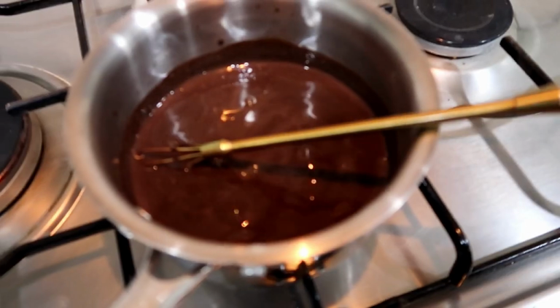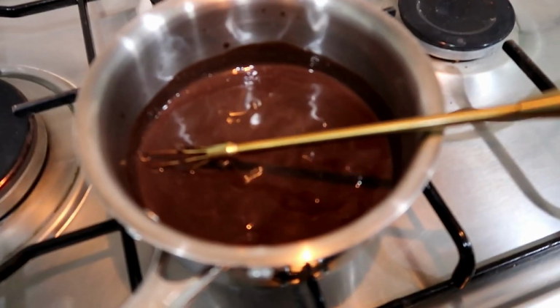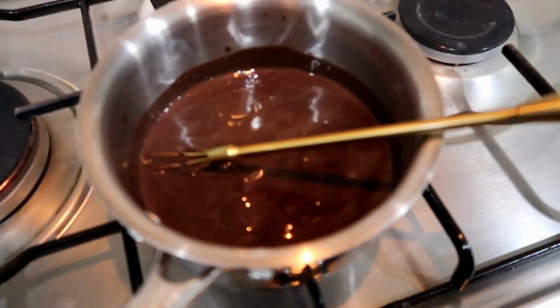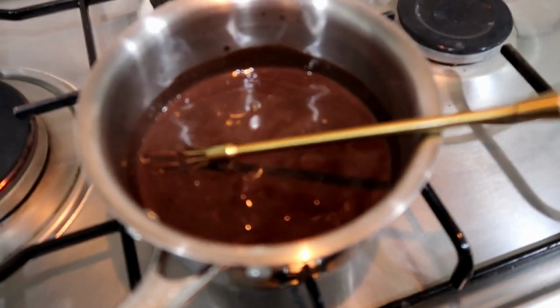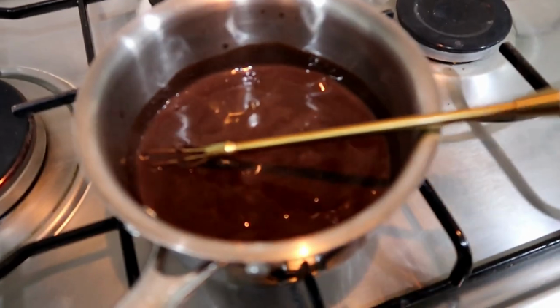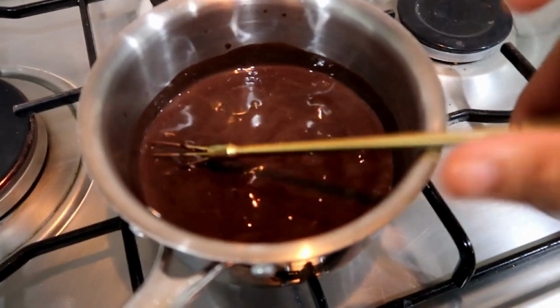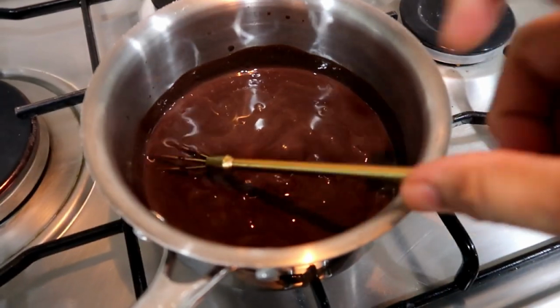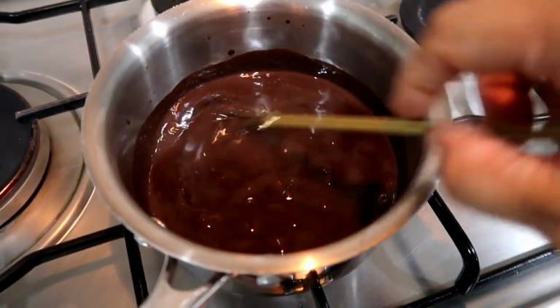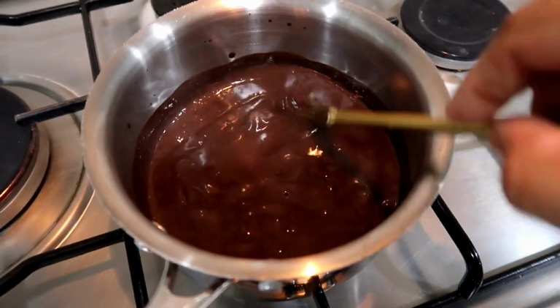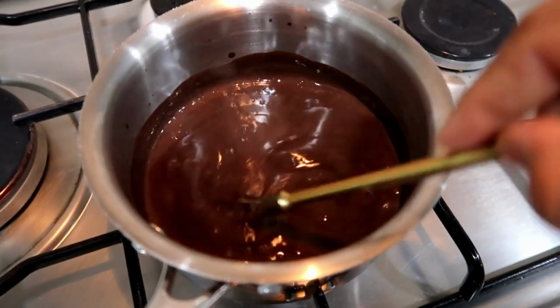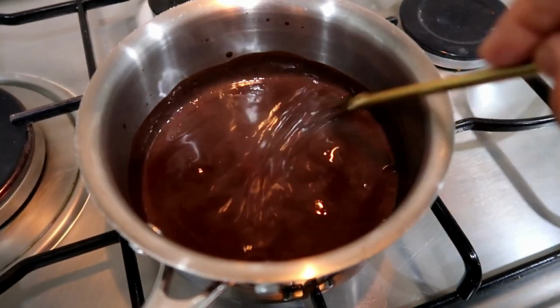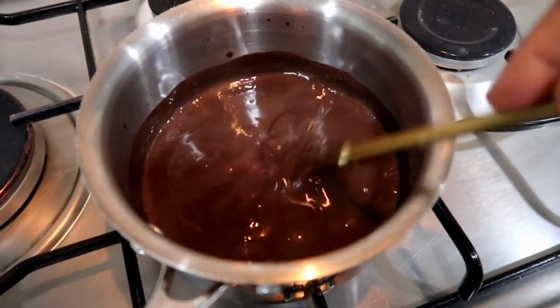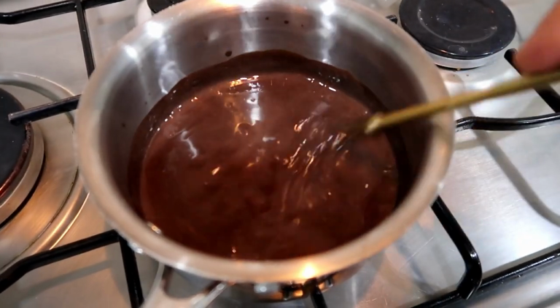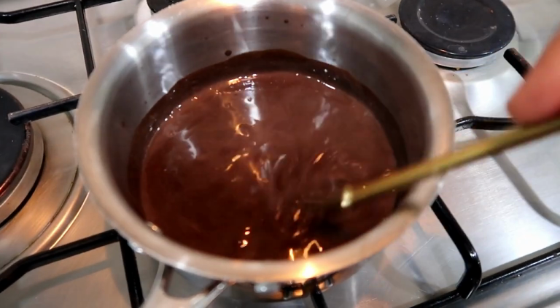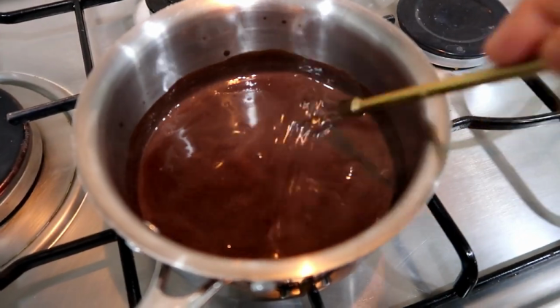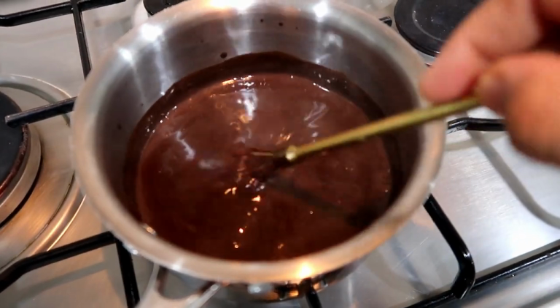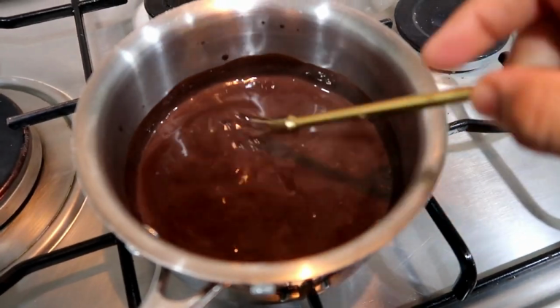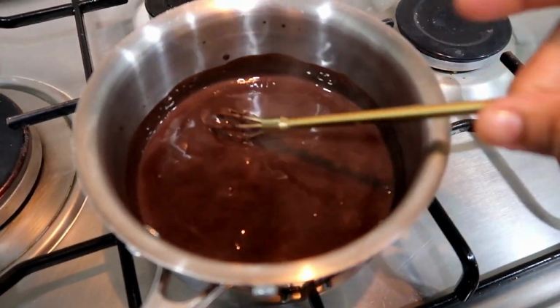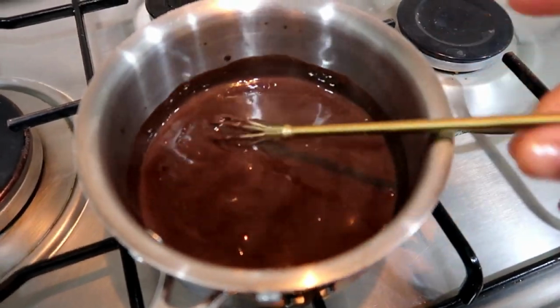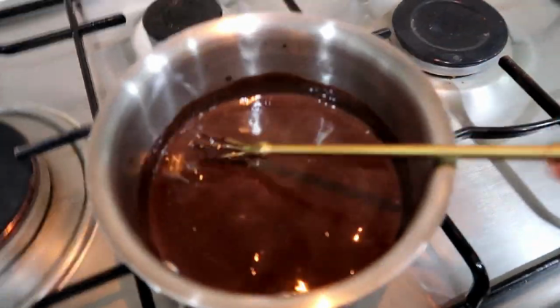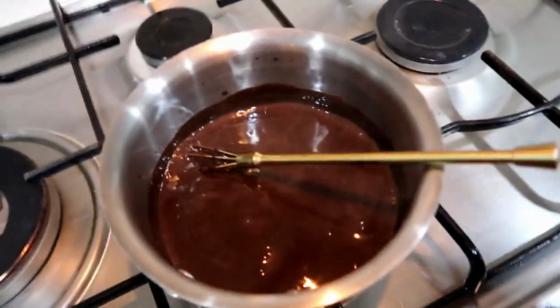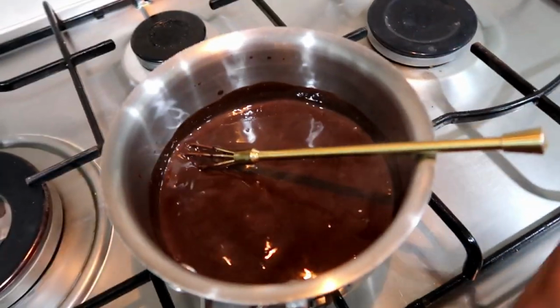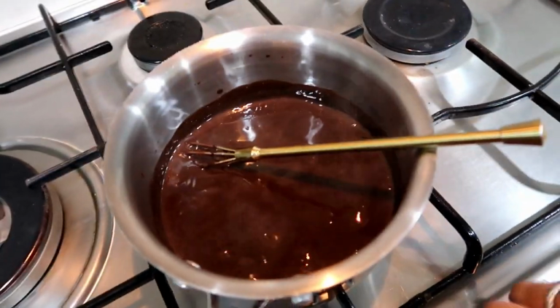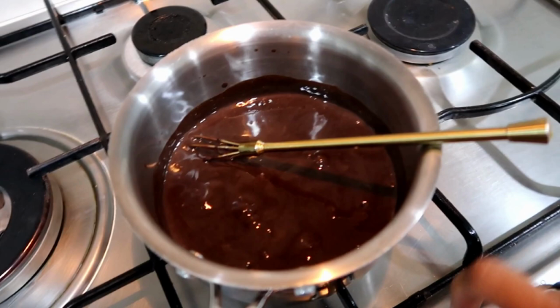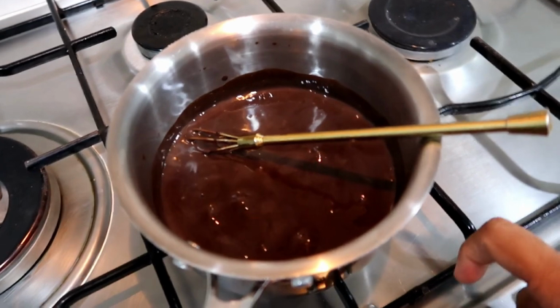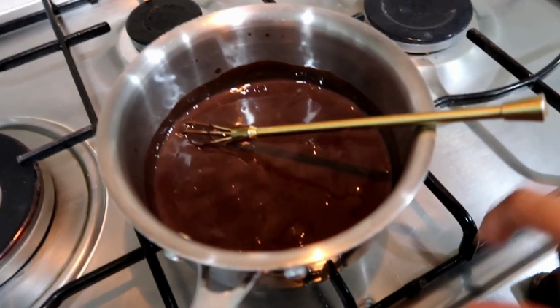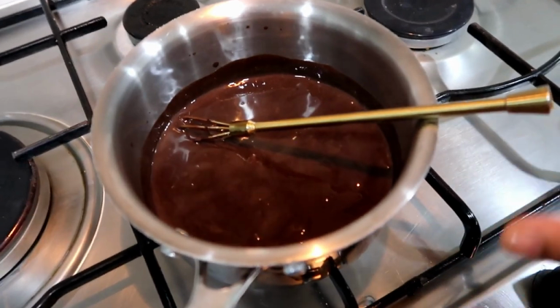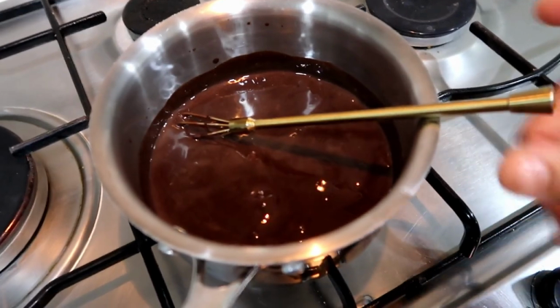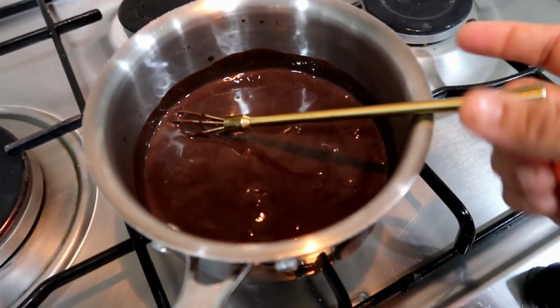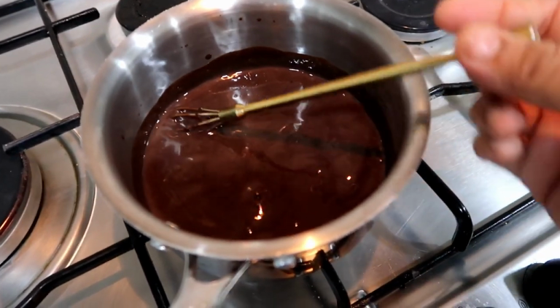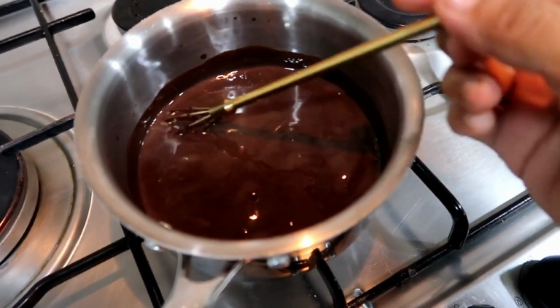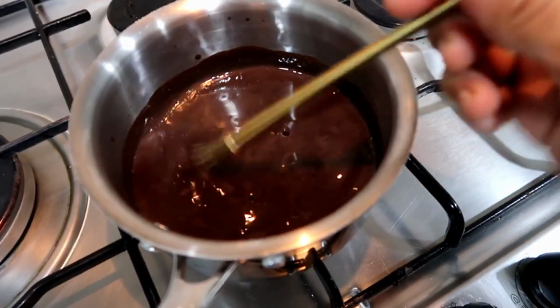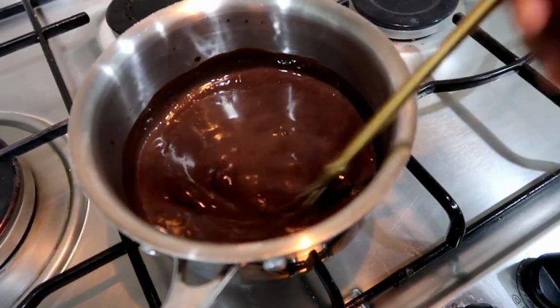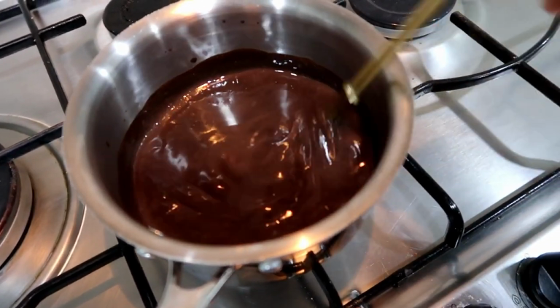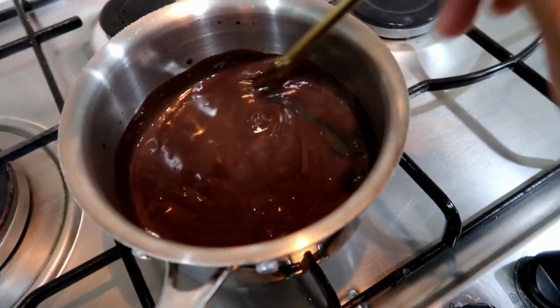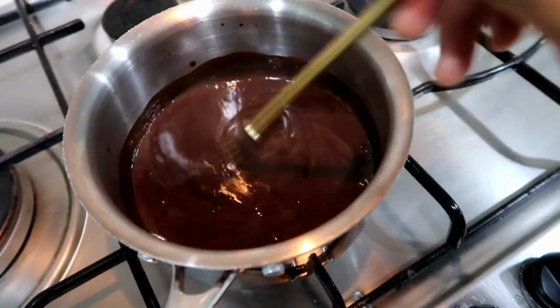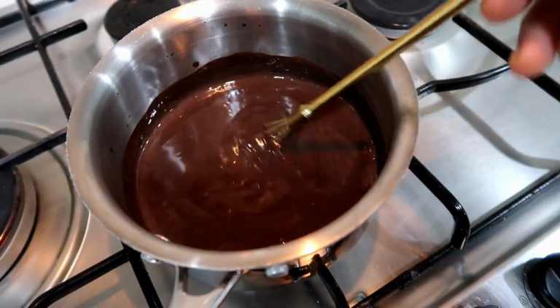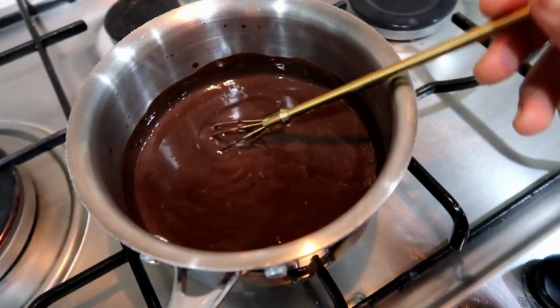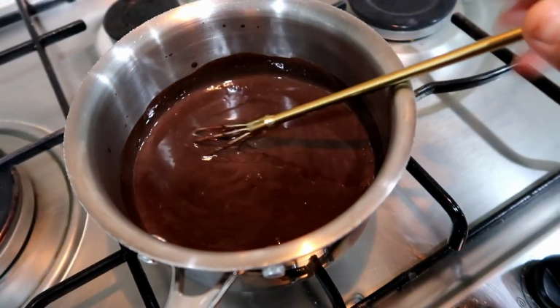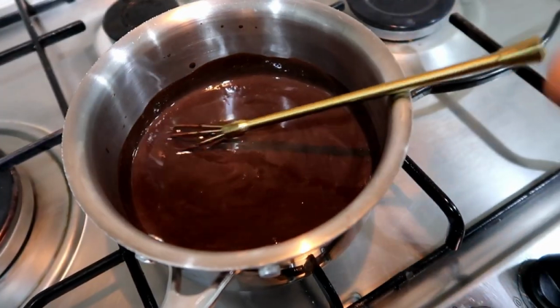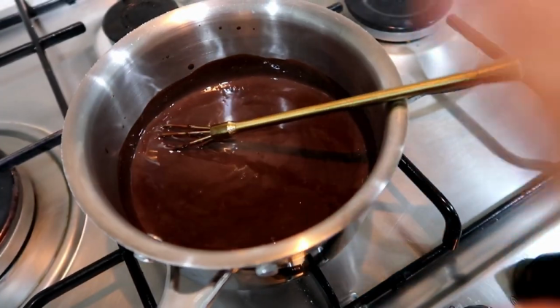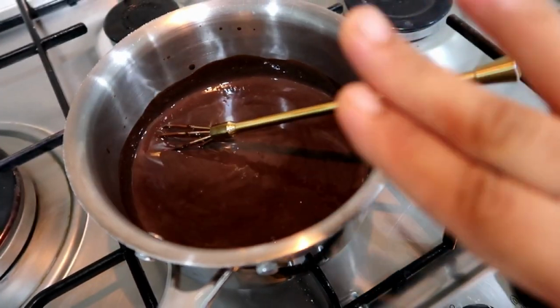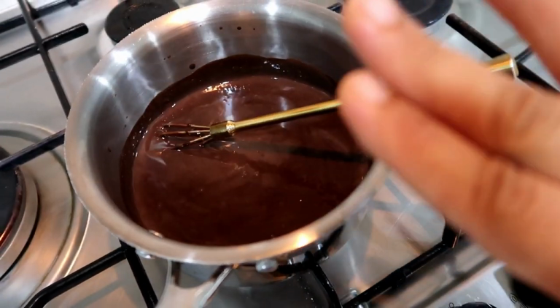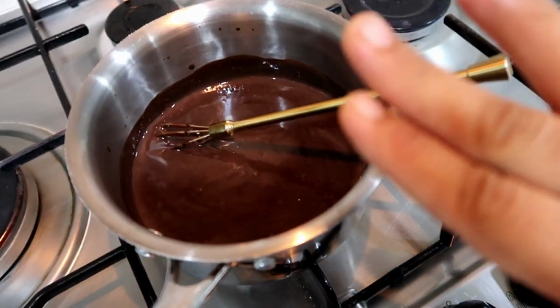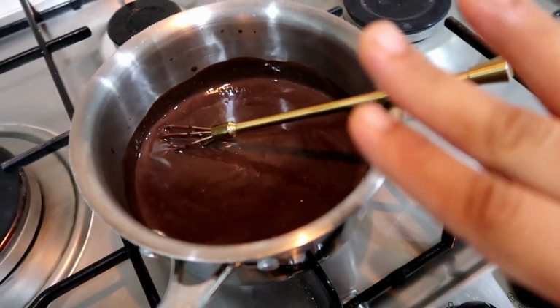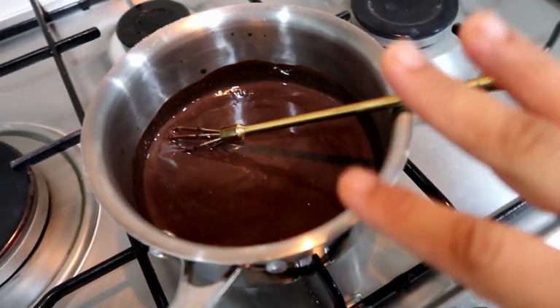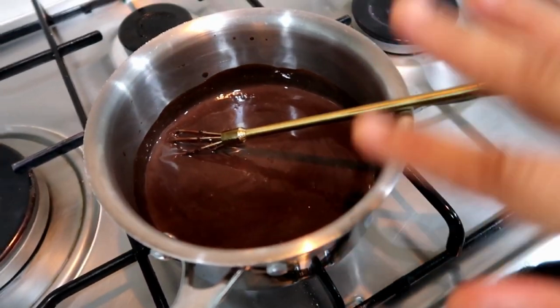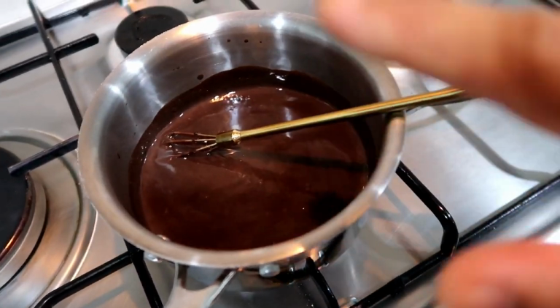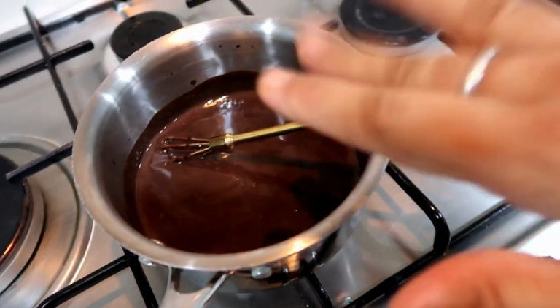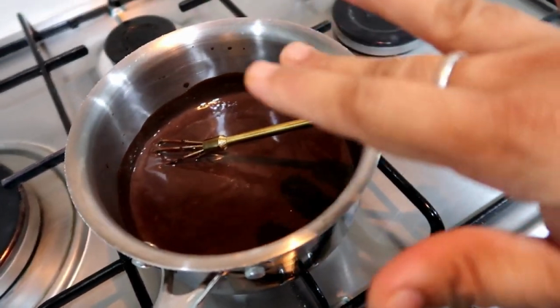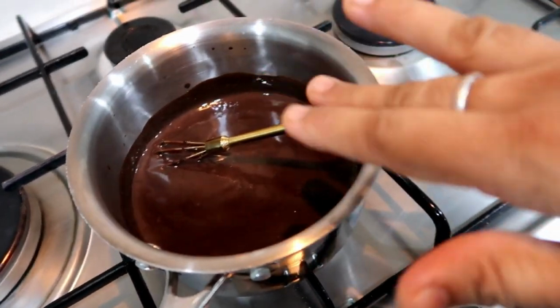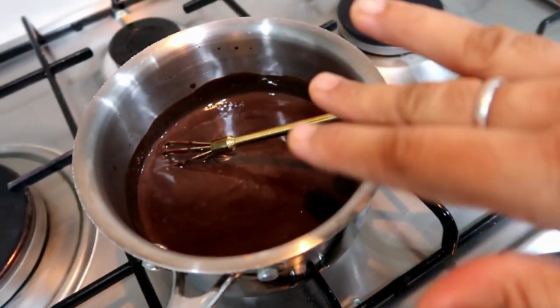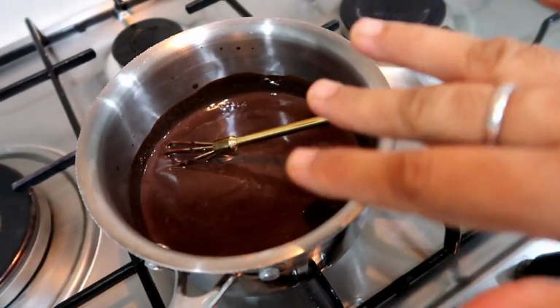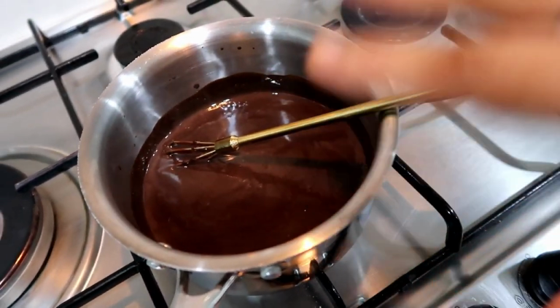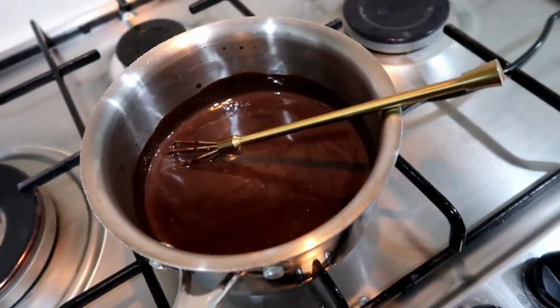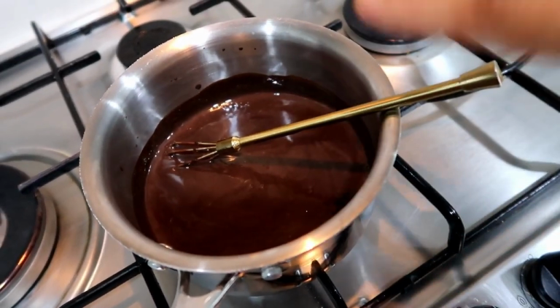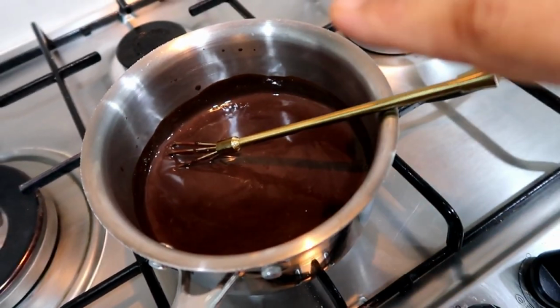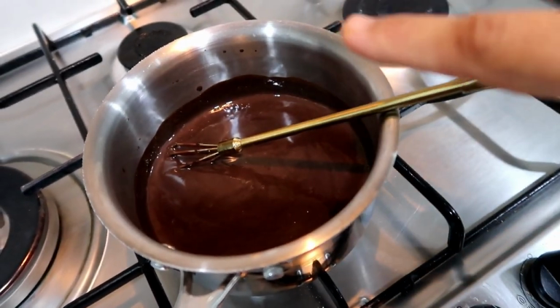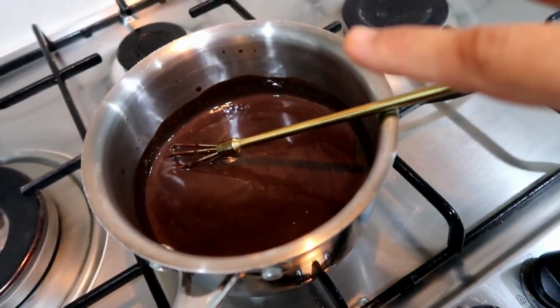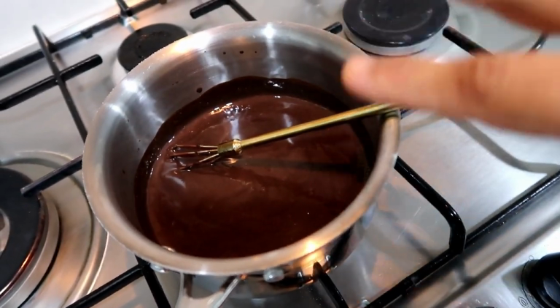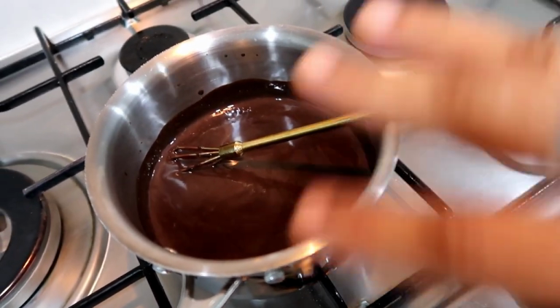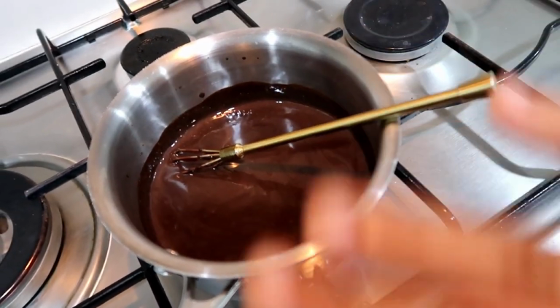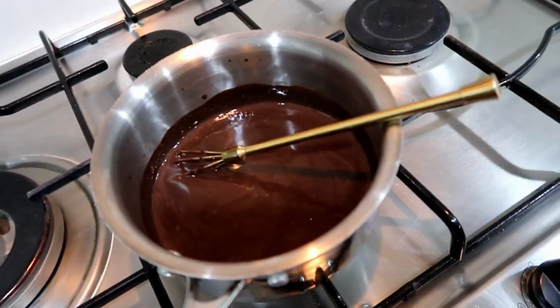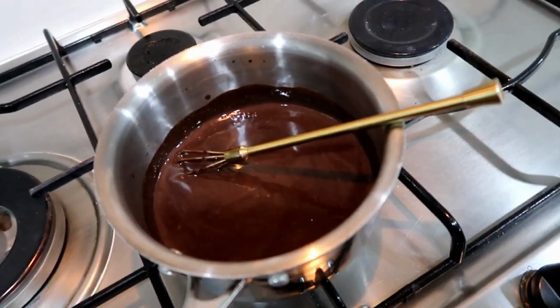Now the custard is thick. Turn off the heat. Now I will take it to the freezer.